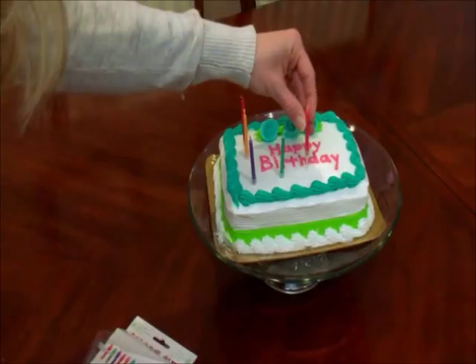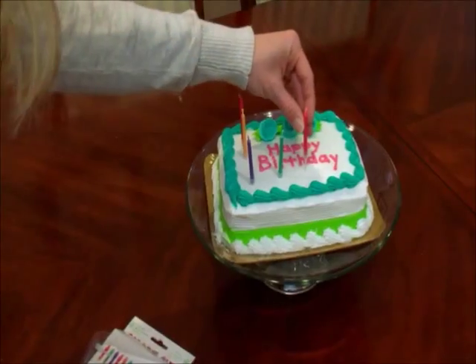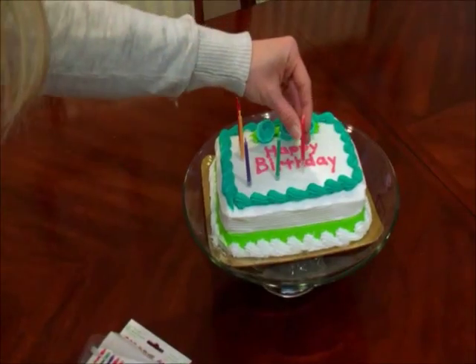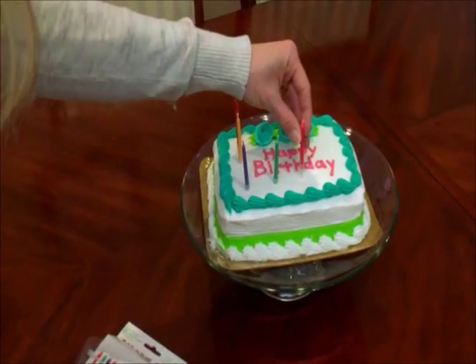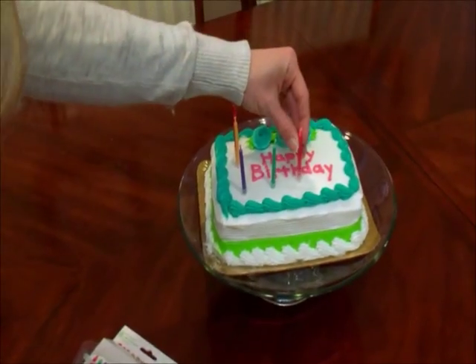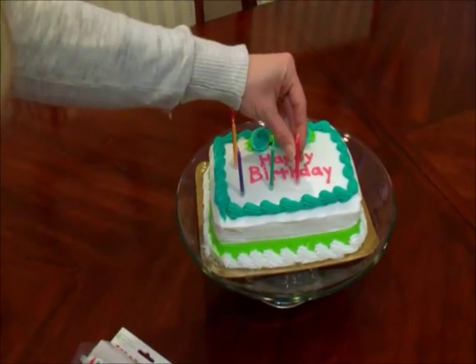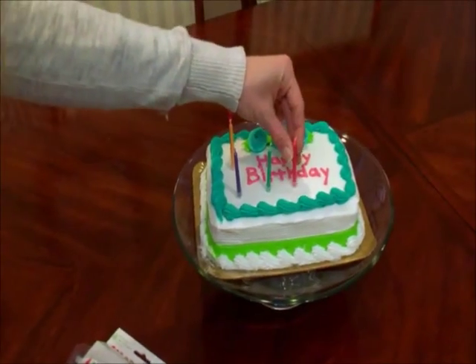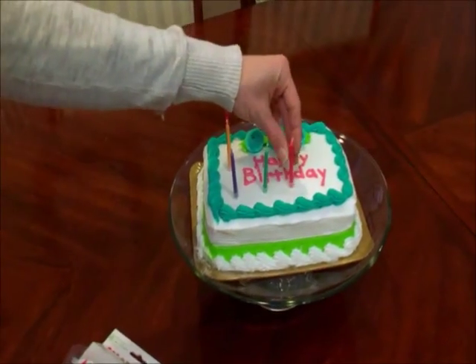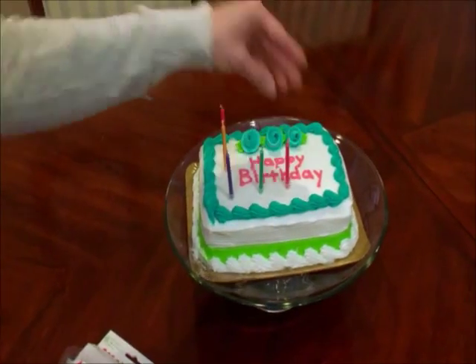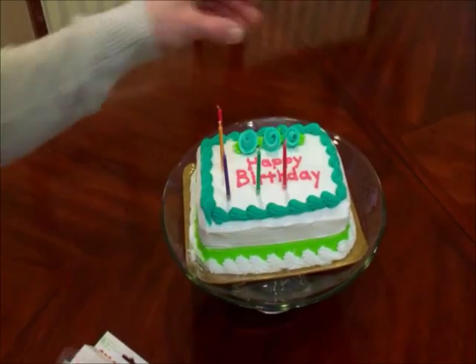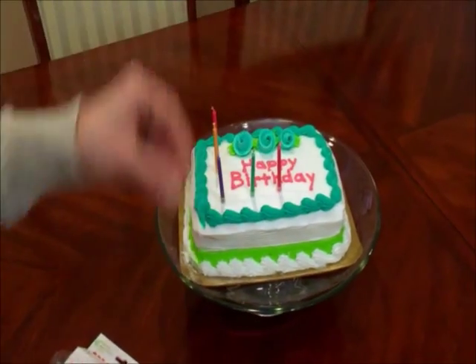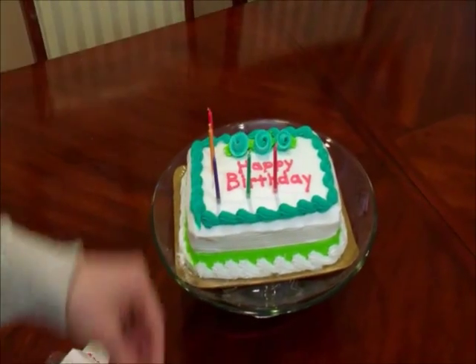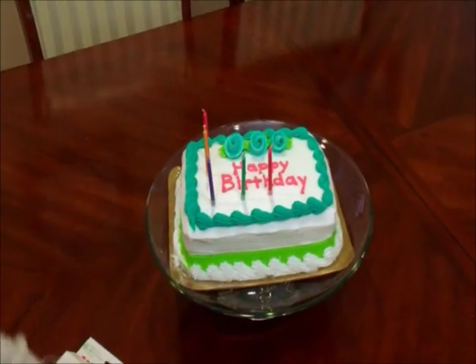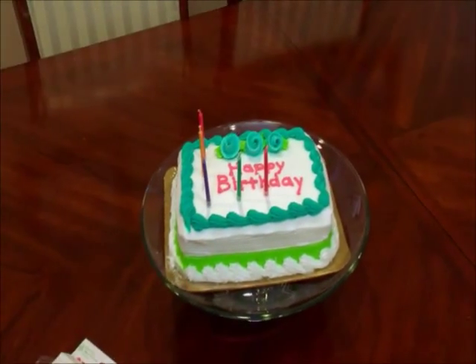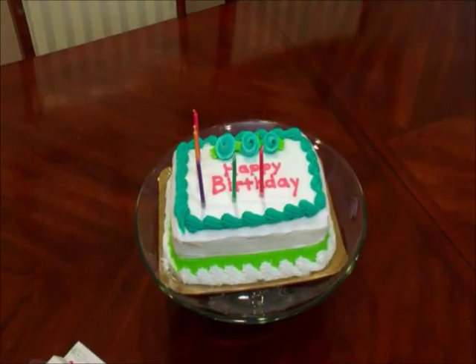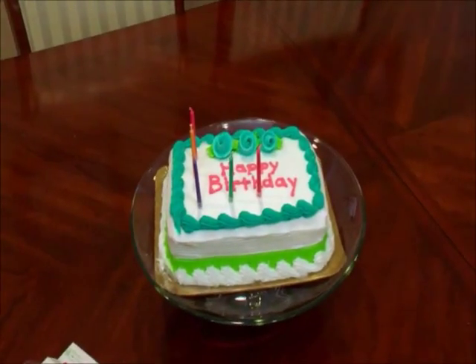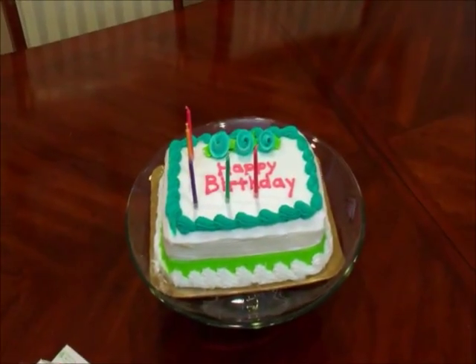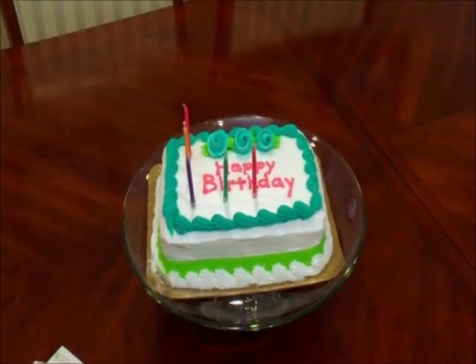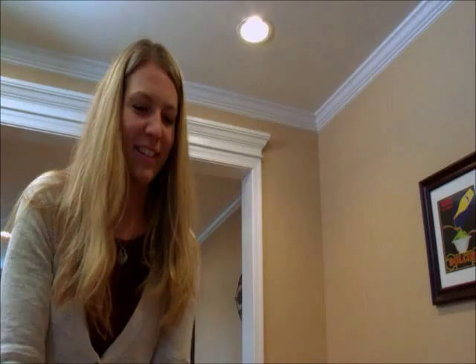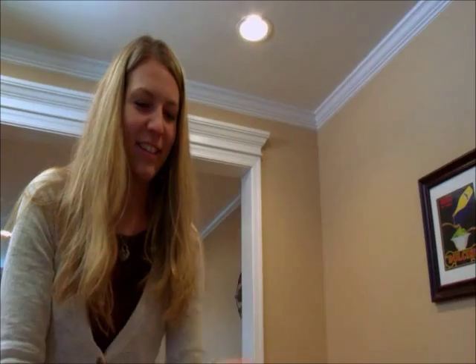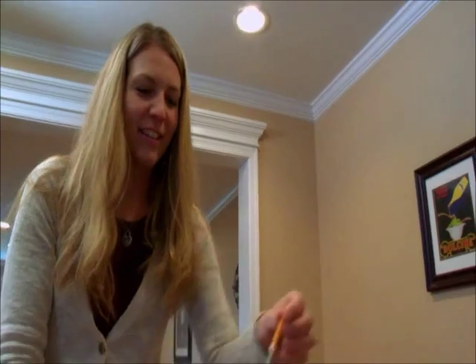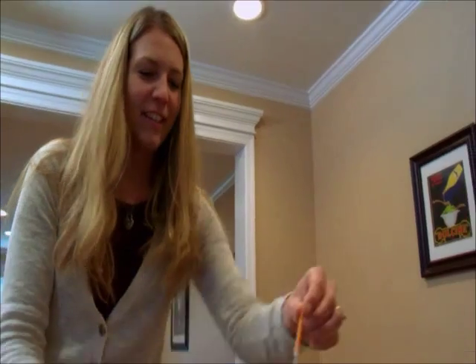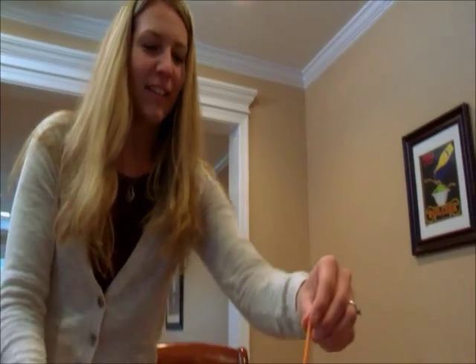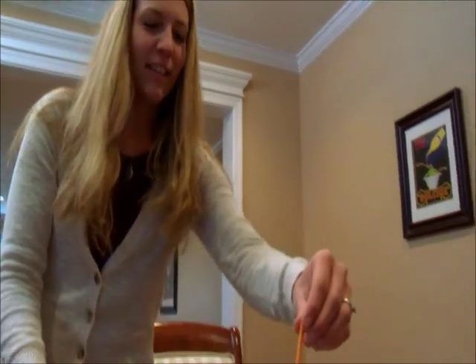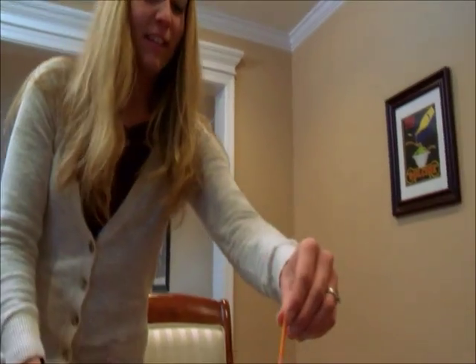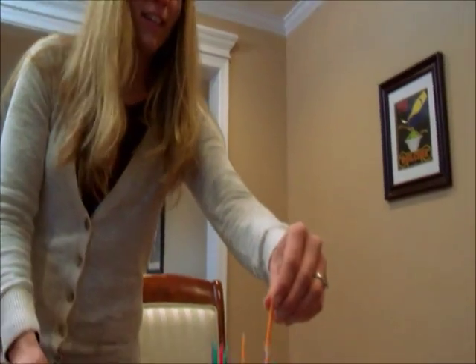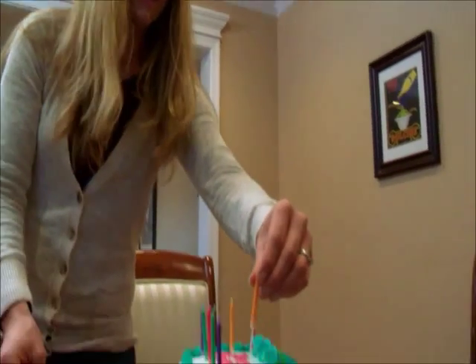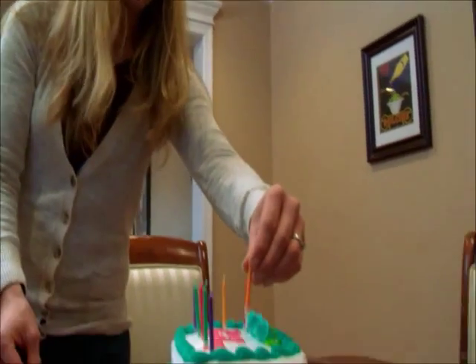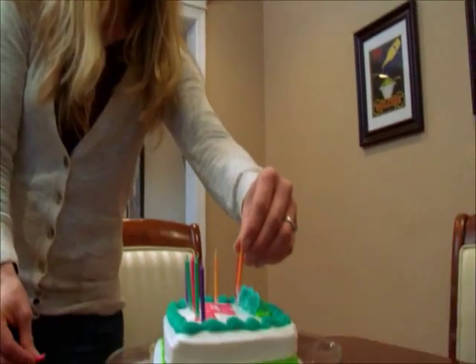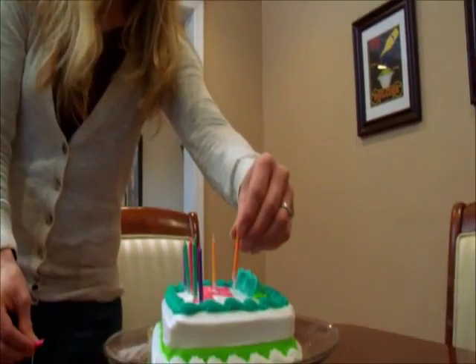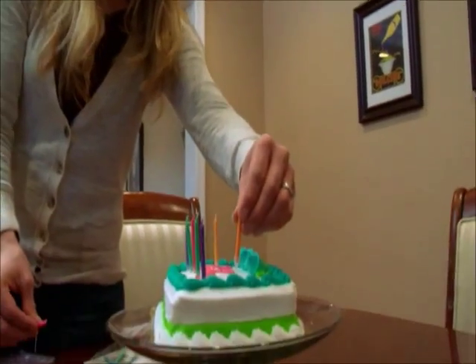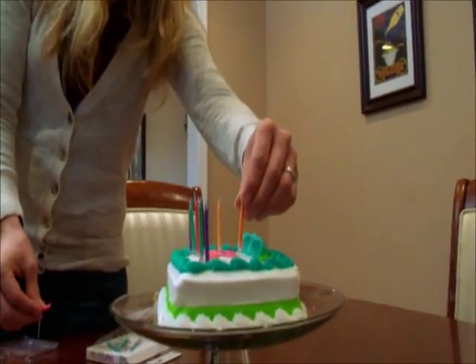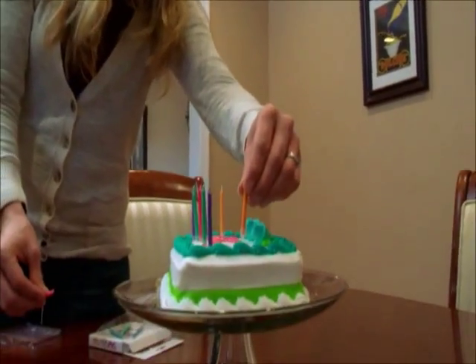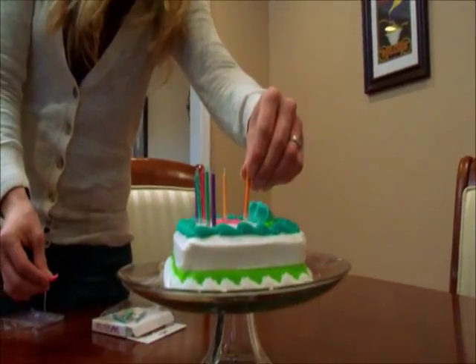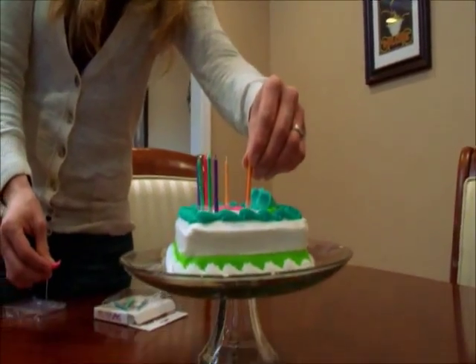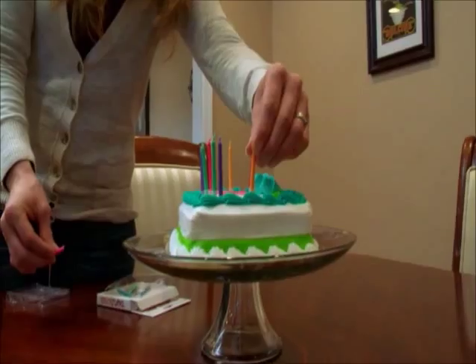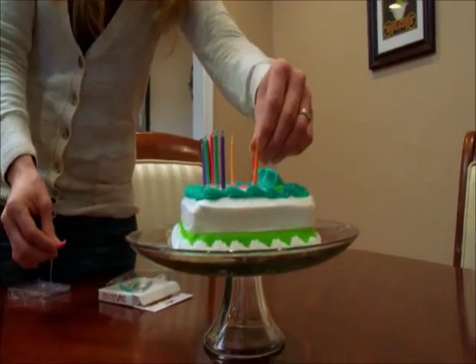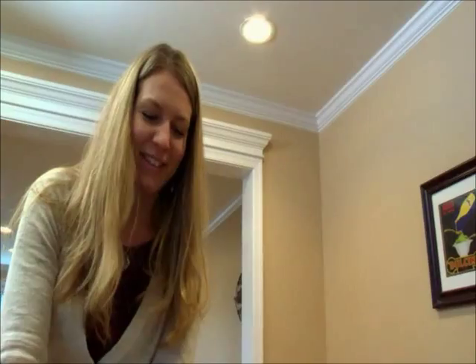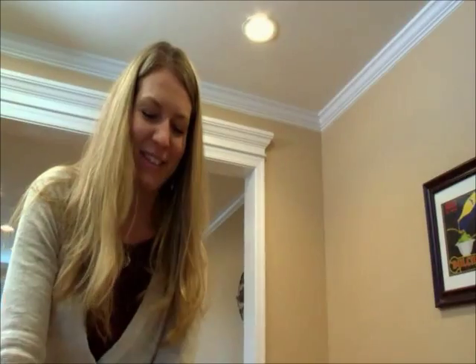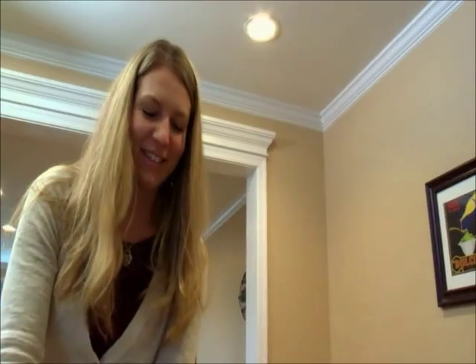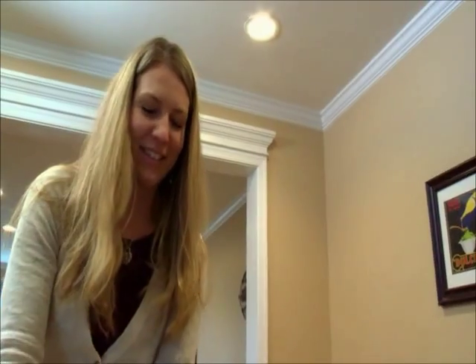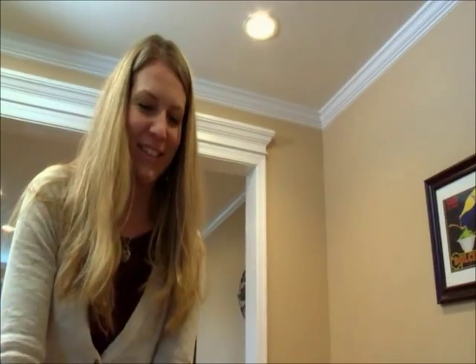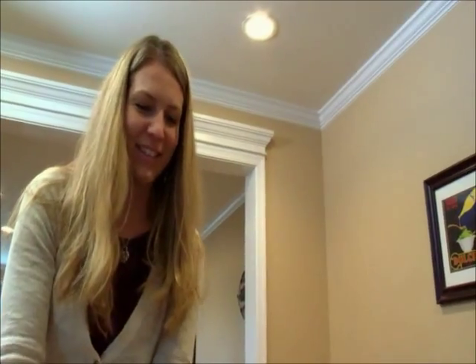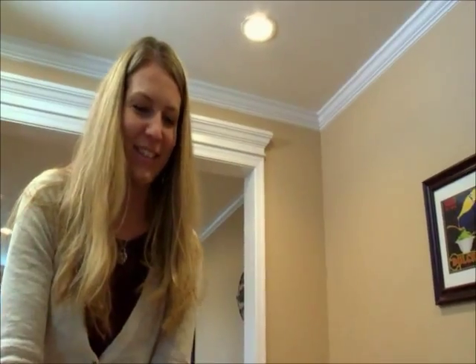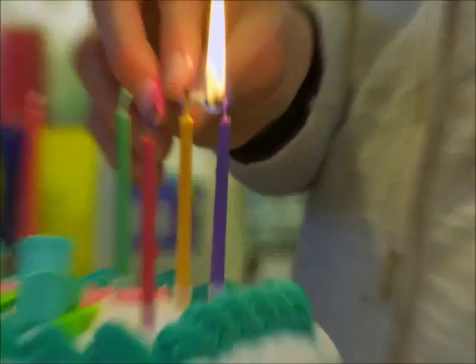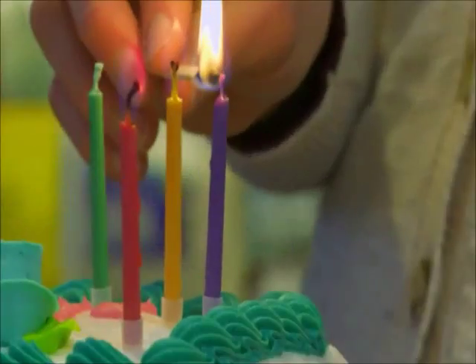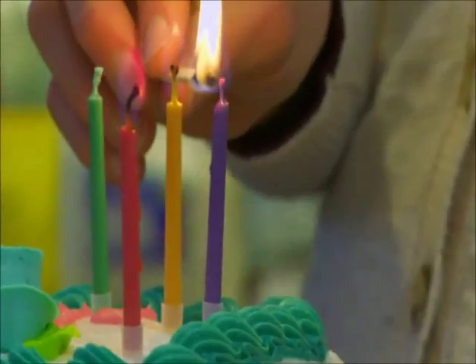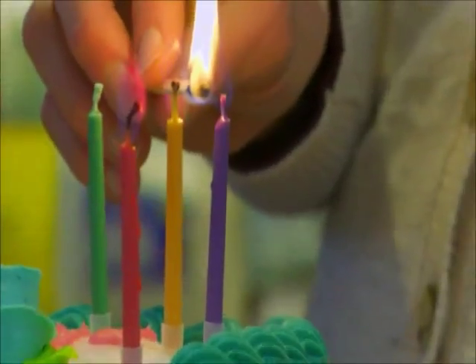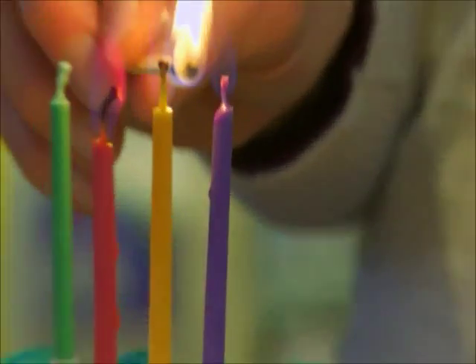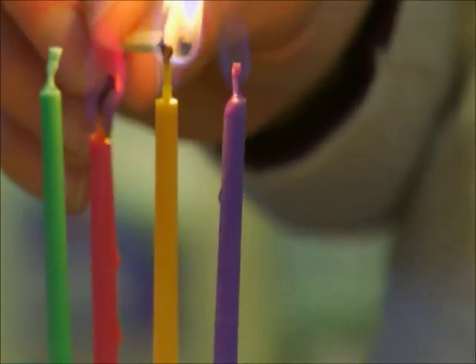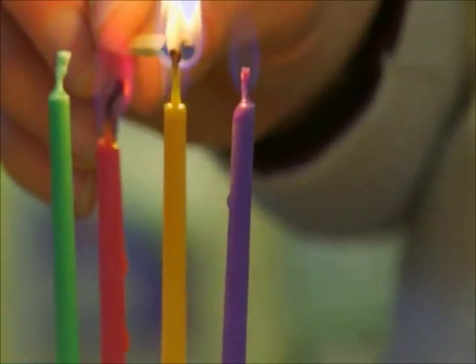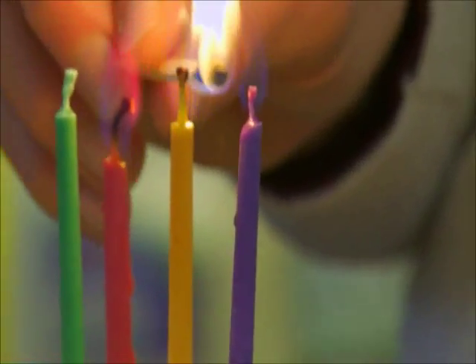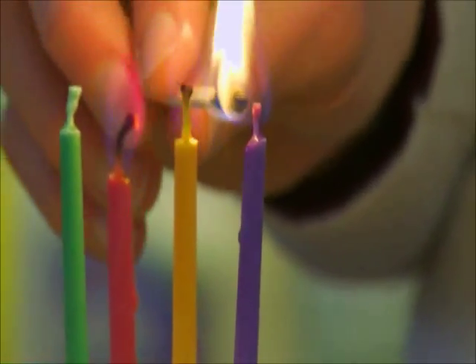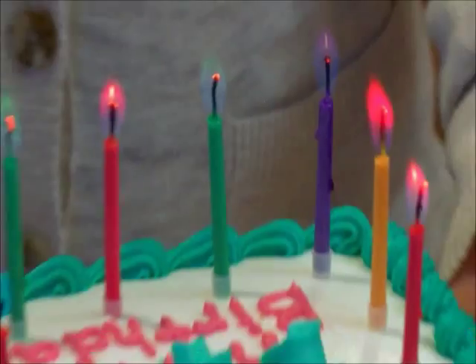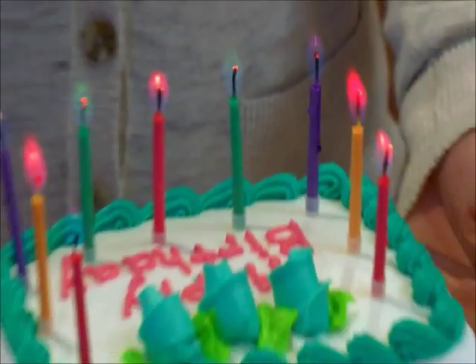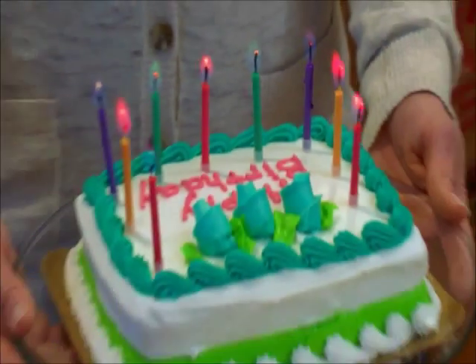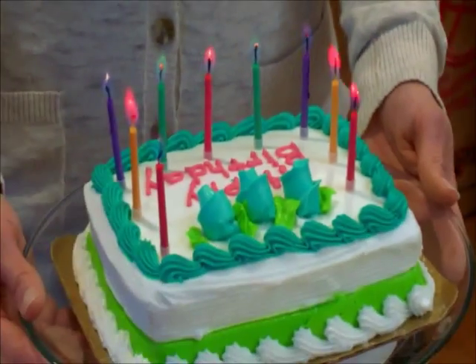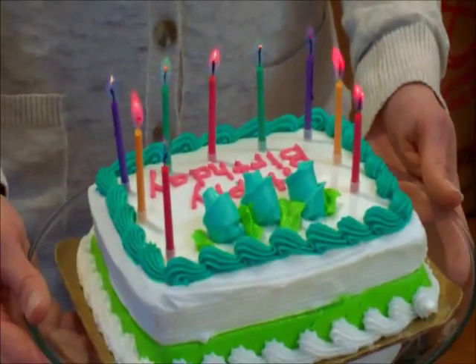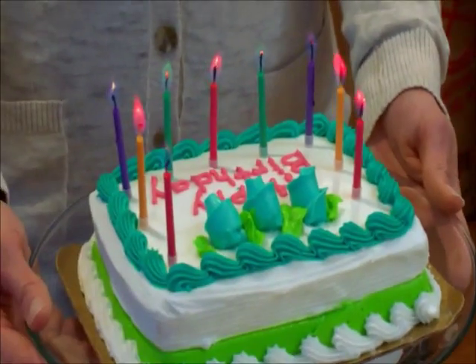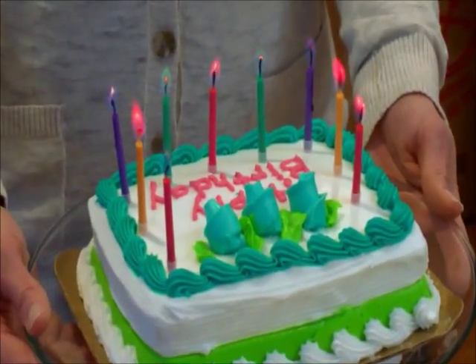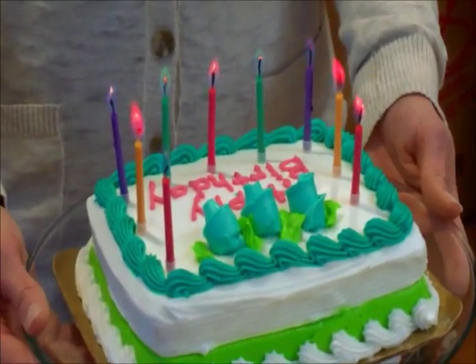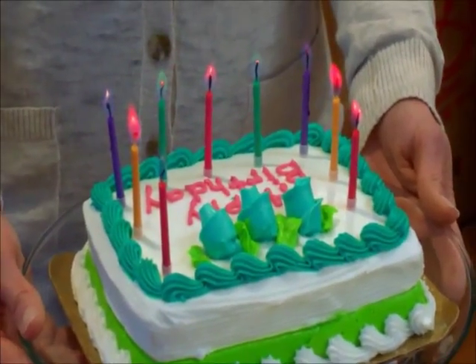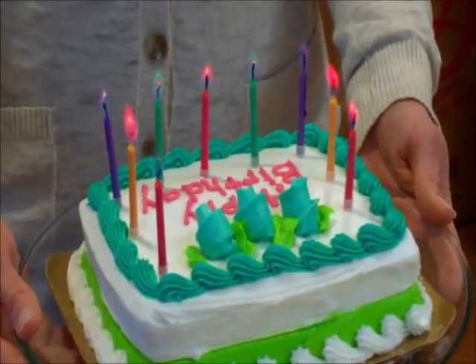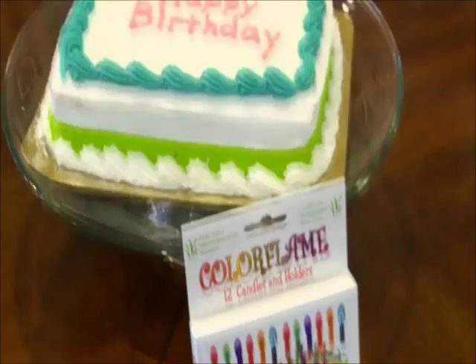Birthday cakes should be special. Maybe even spectacular. To get there, light up the celebration with something new.